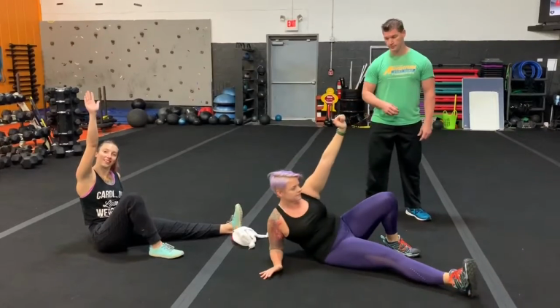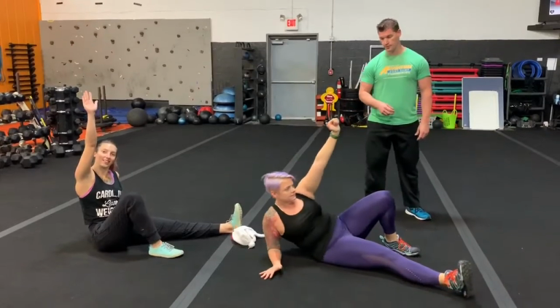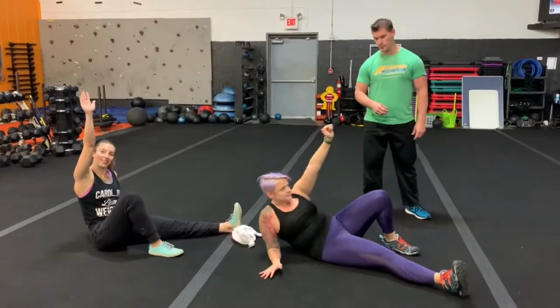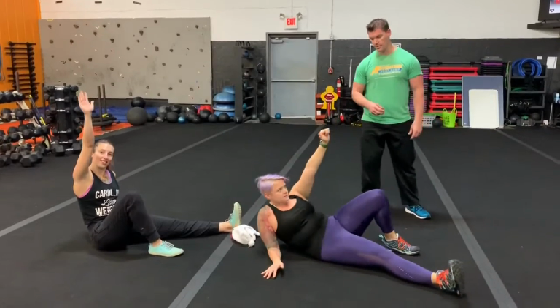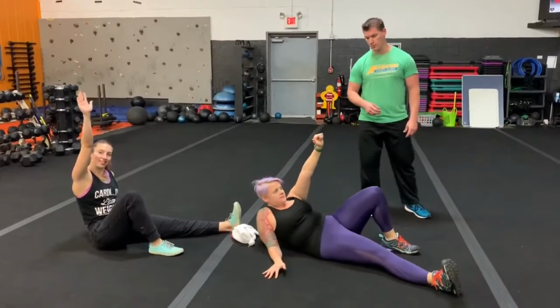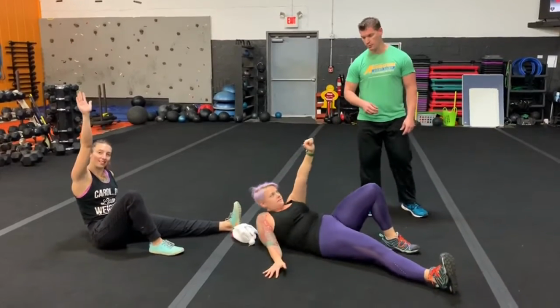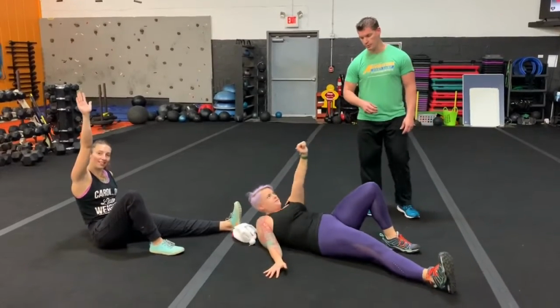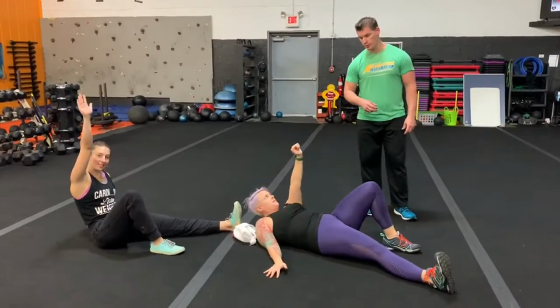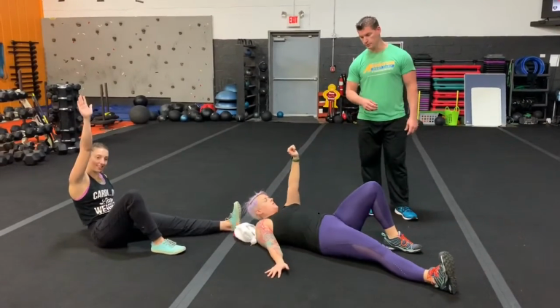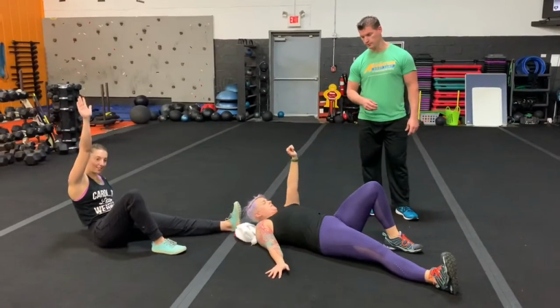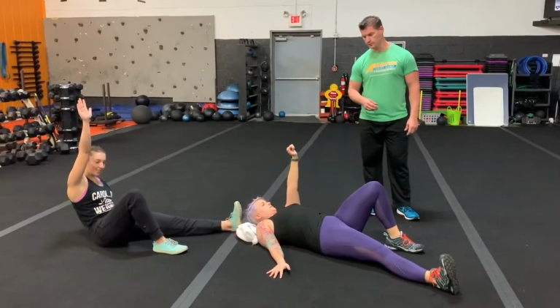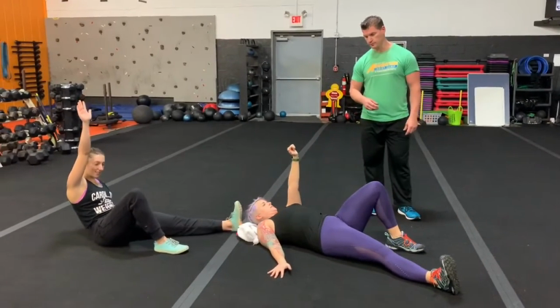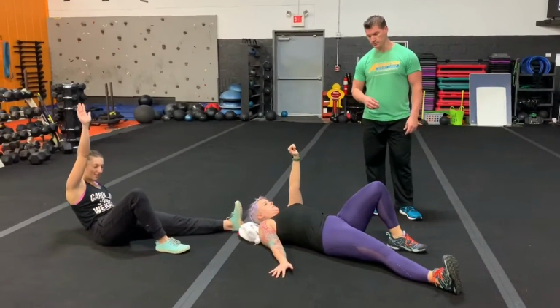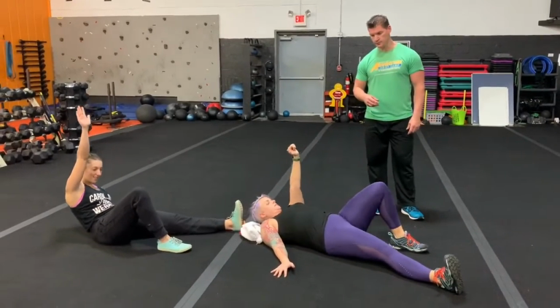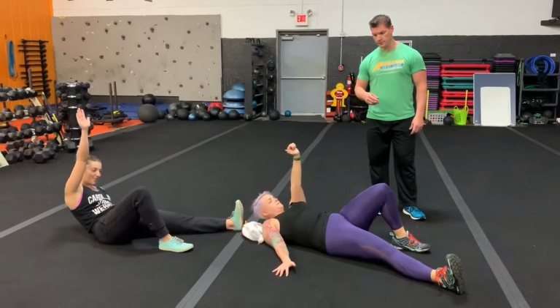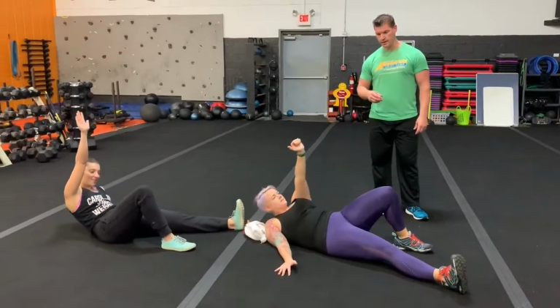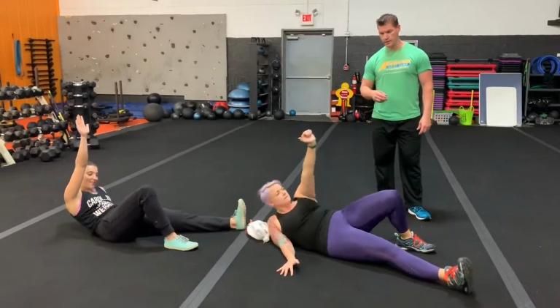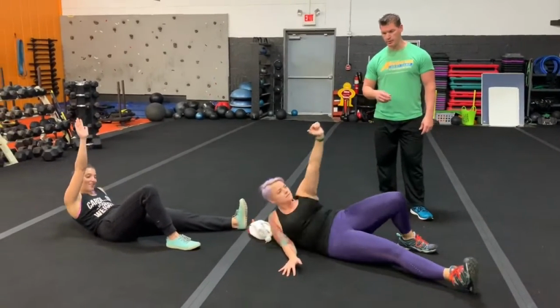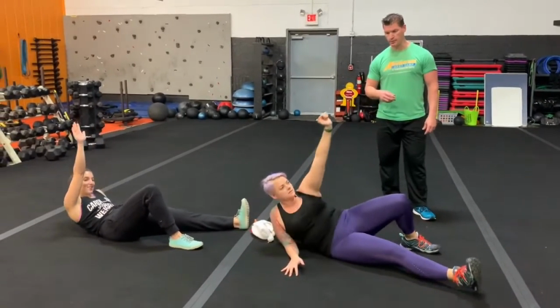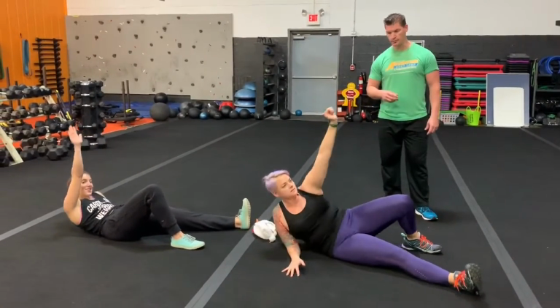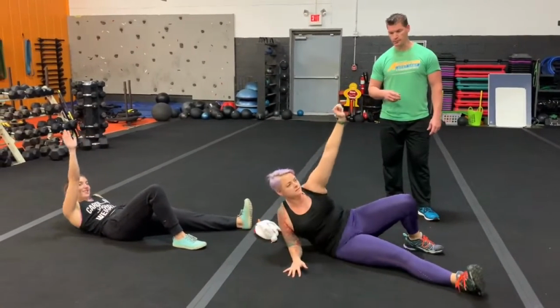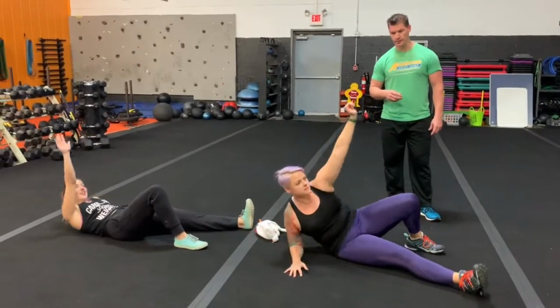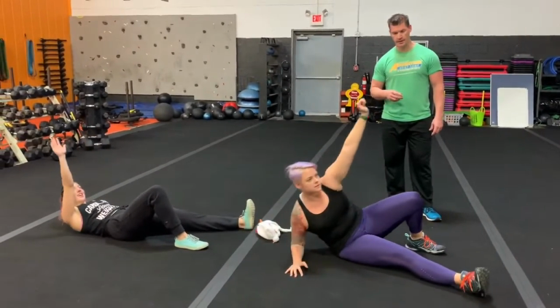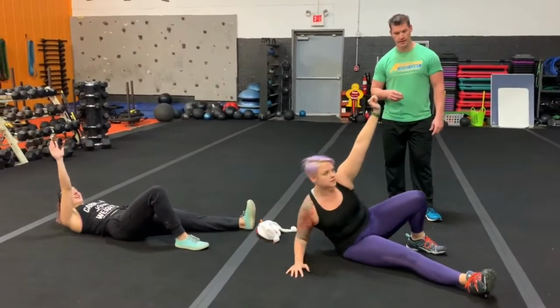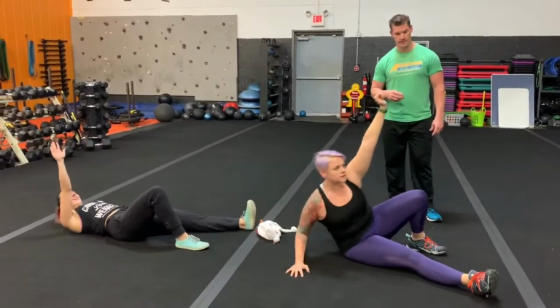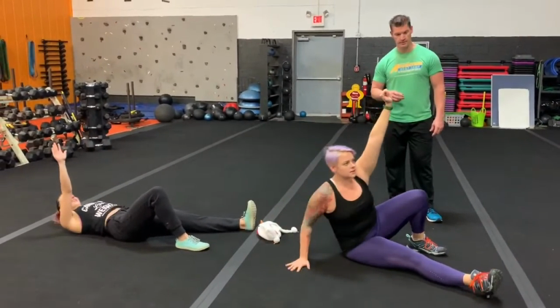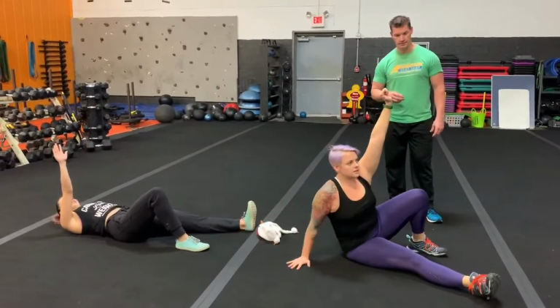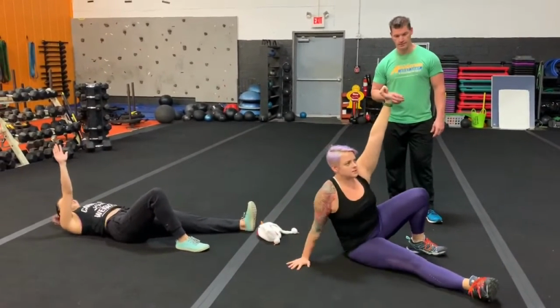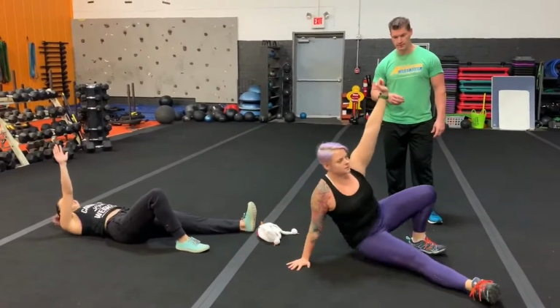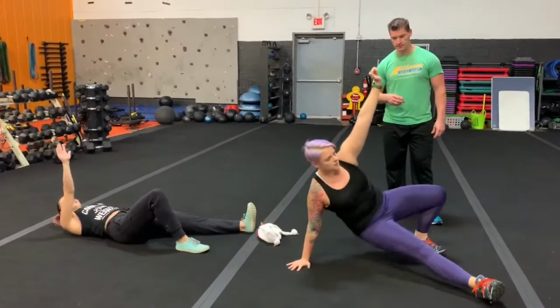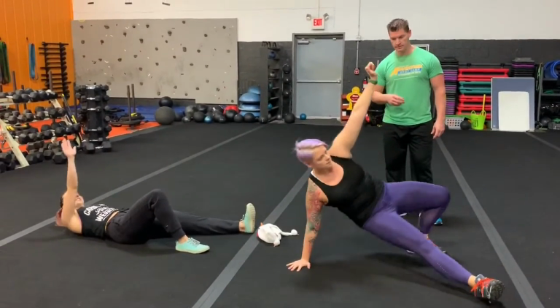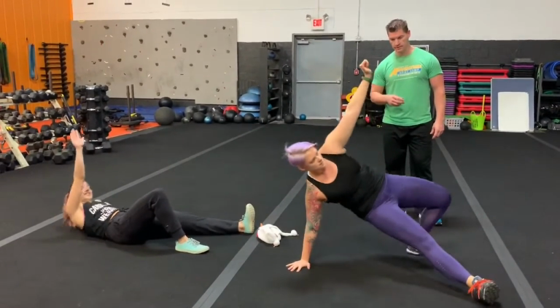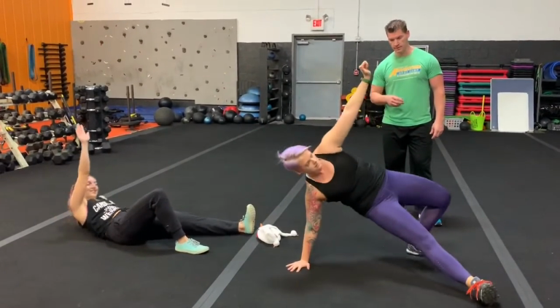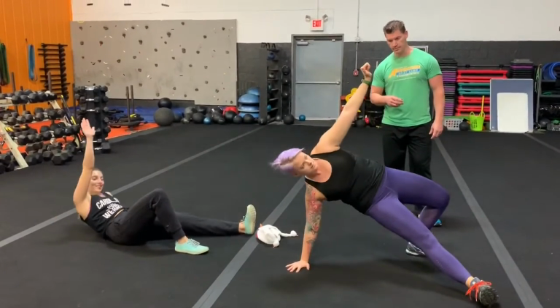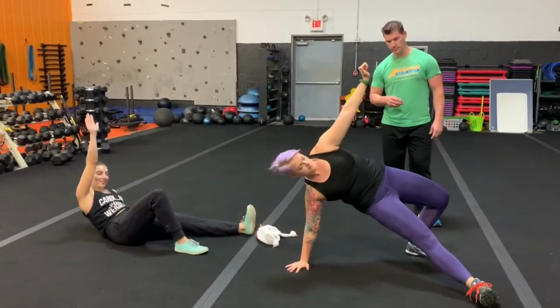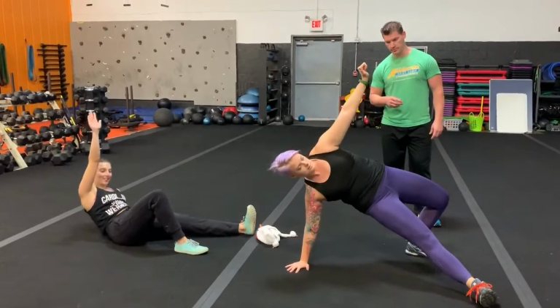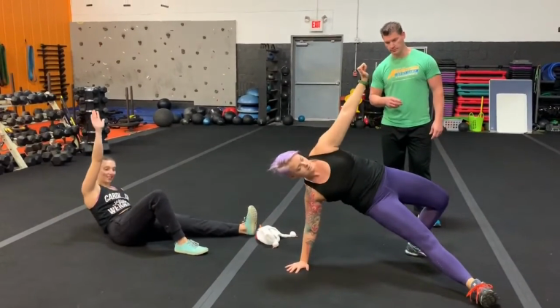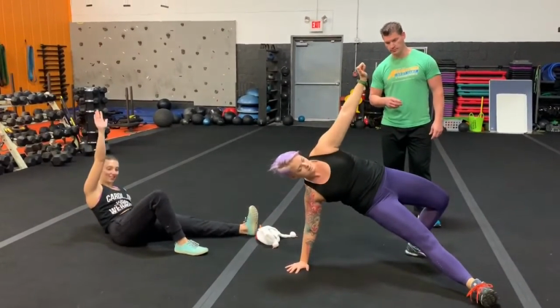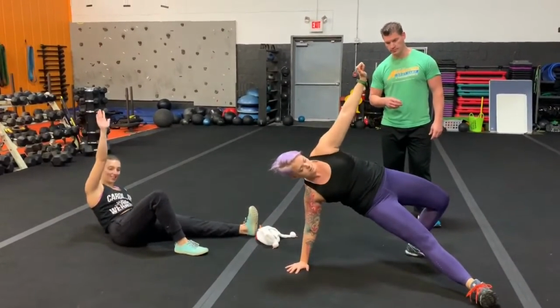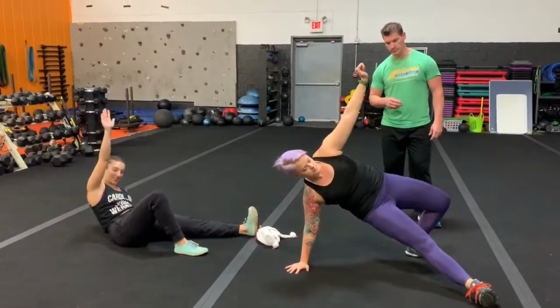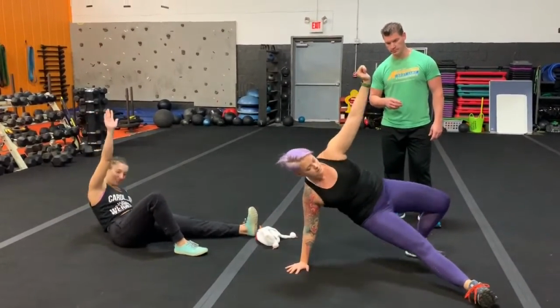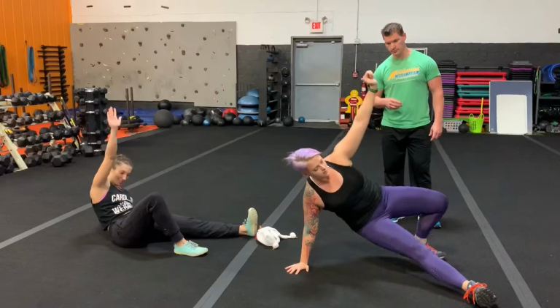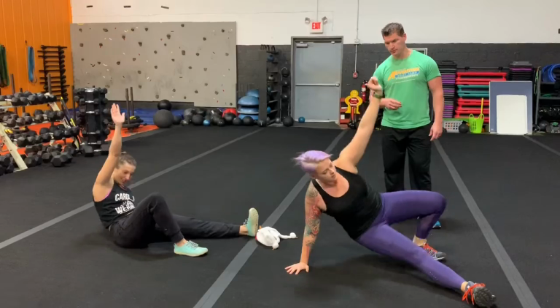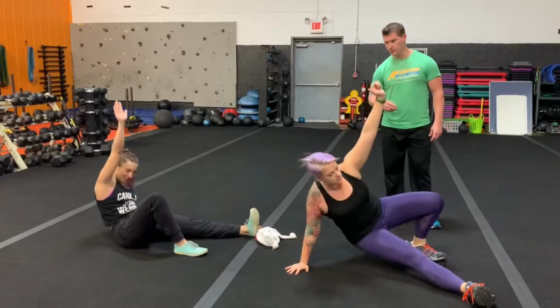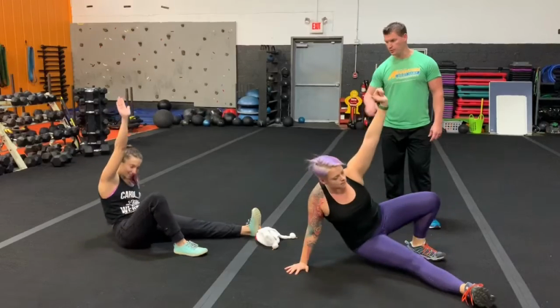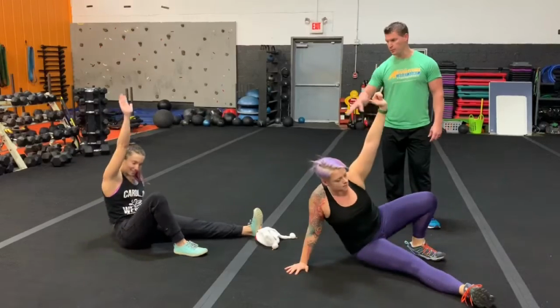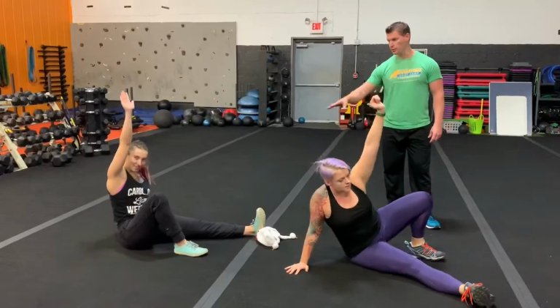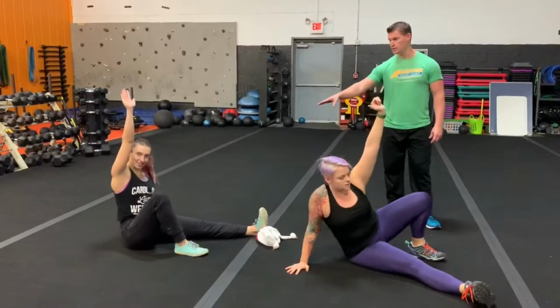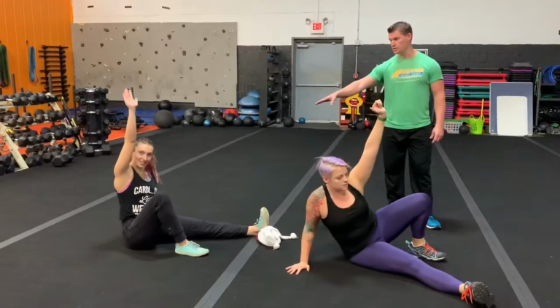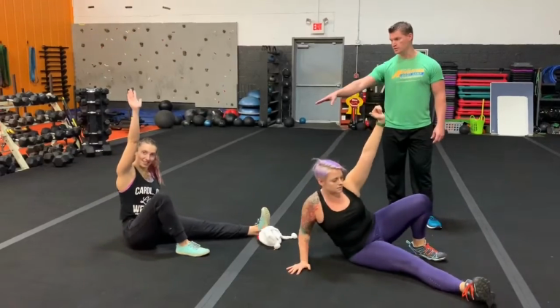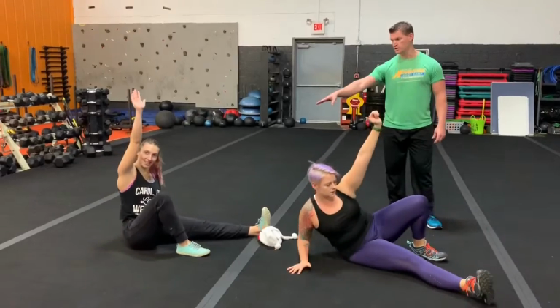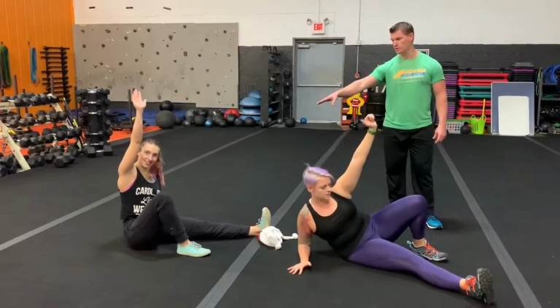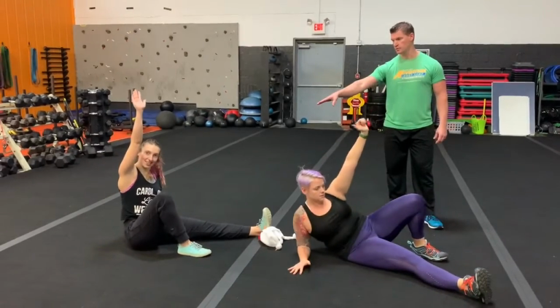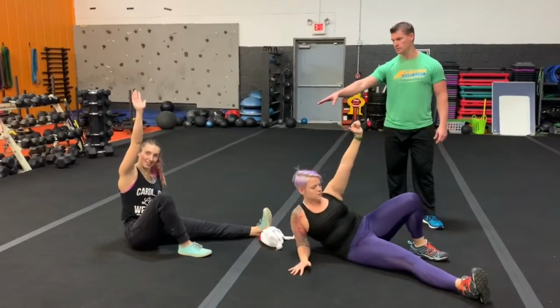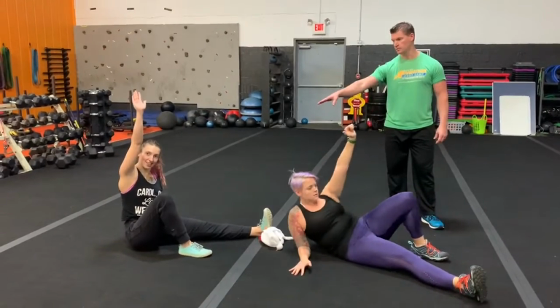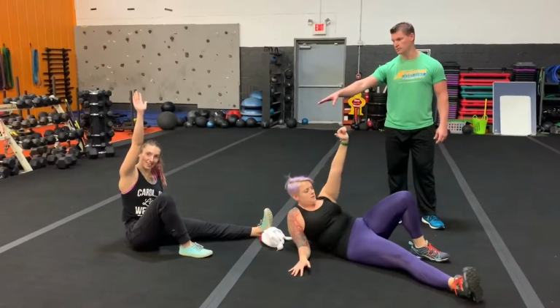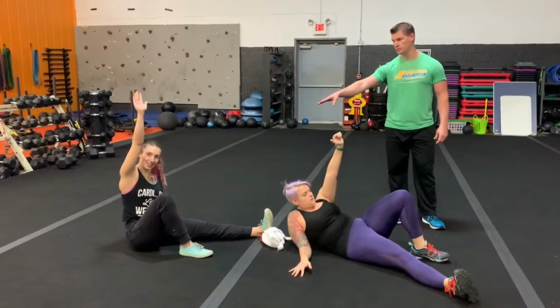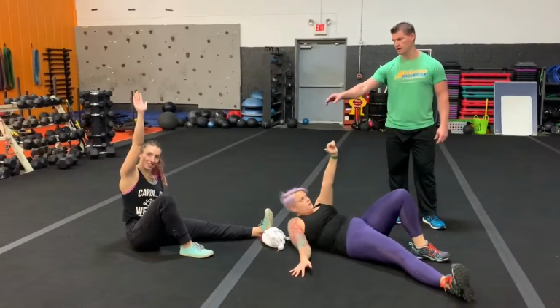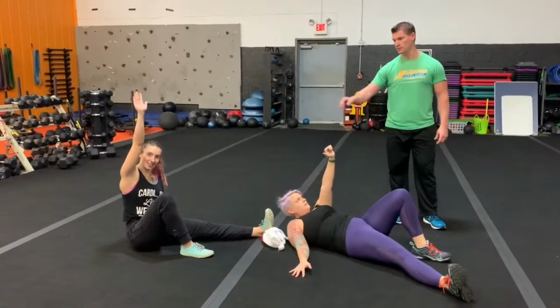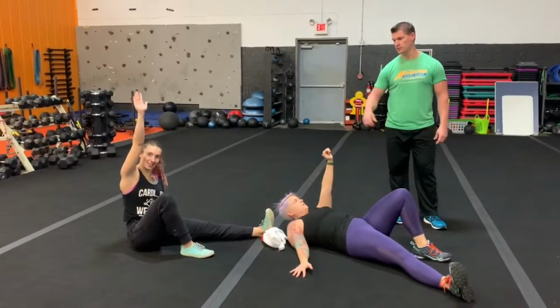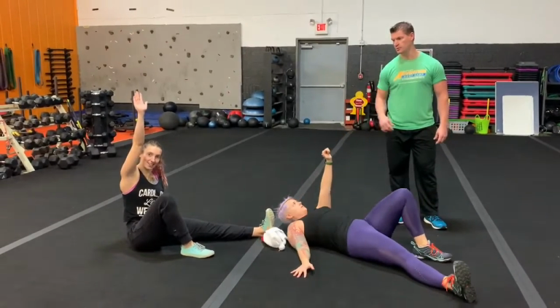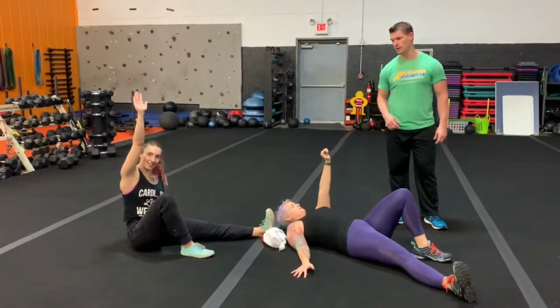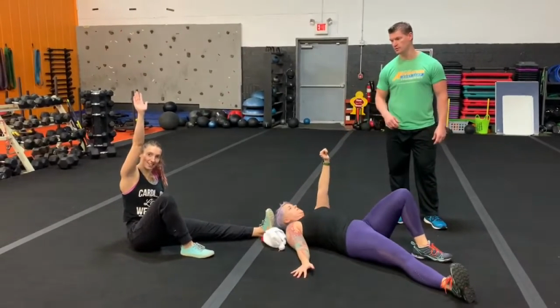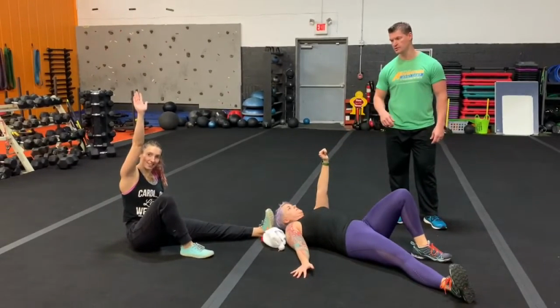Maybe one more. Elbow, hand, hip, or just up to a post.